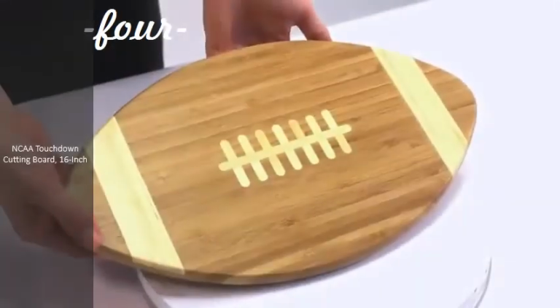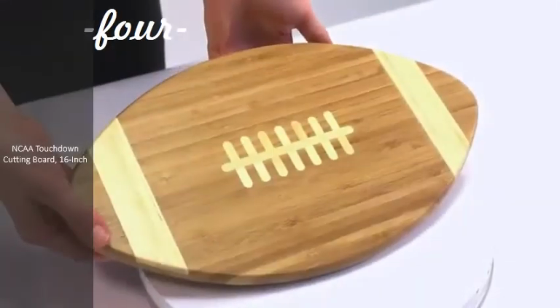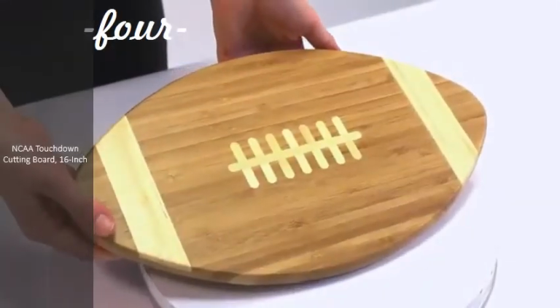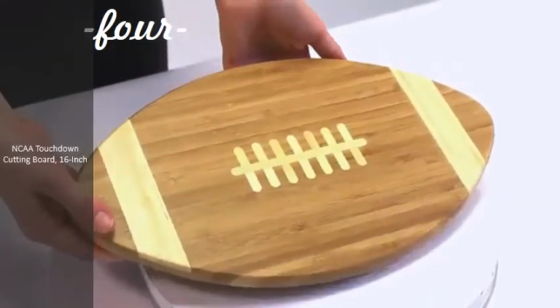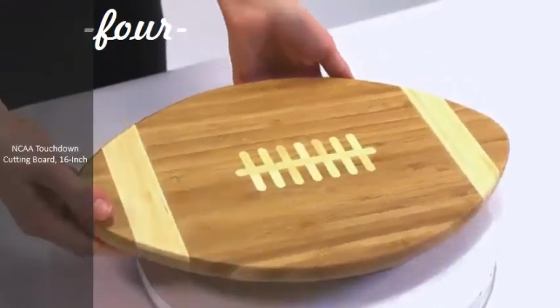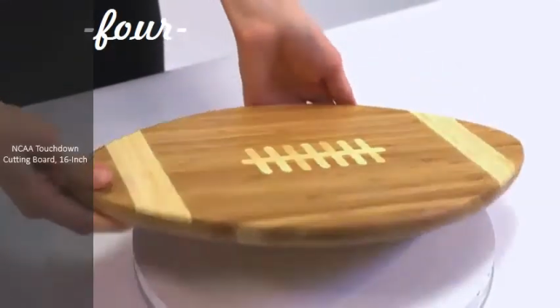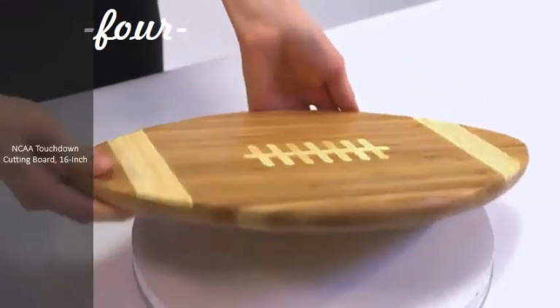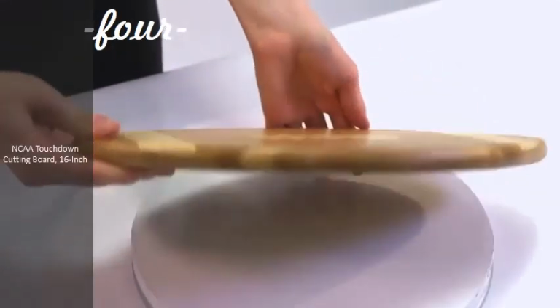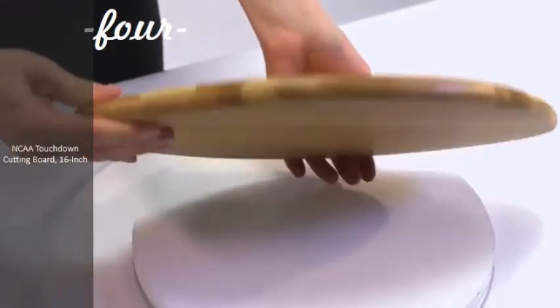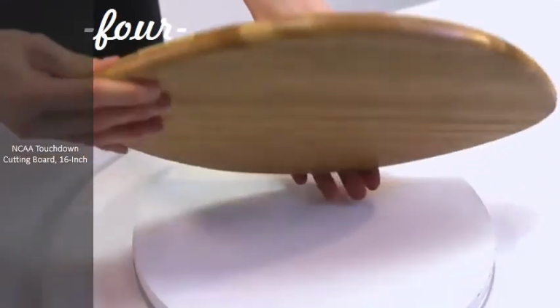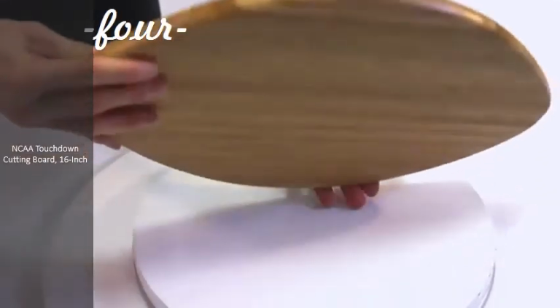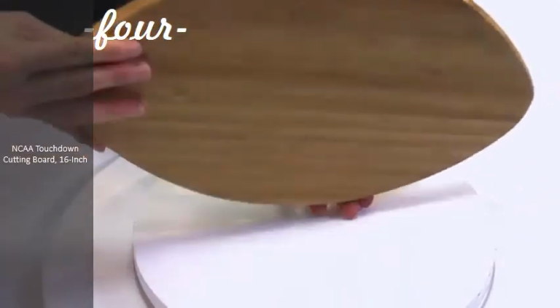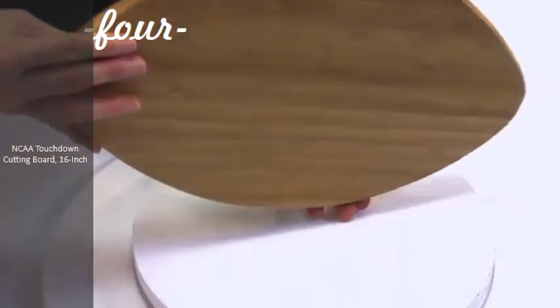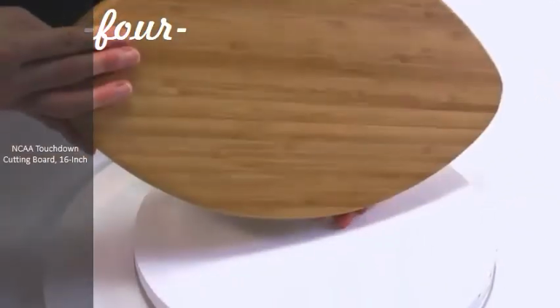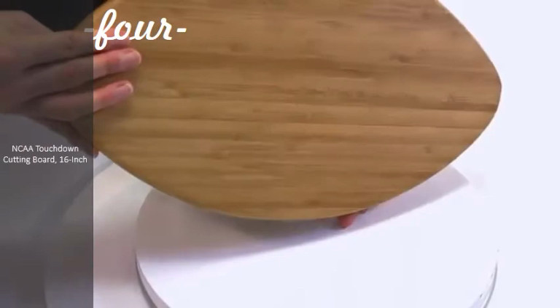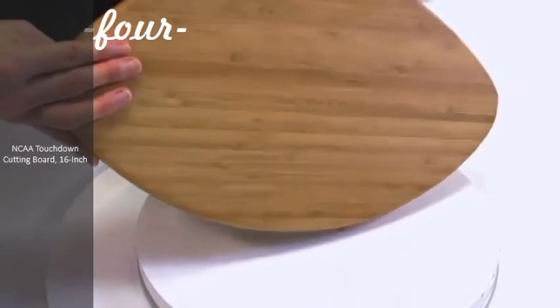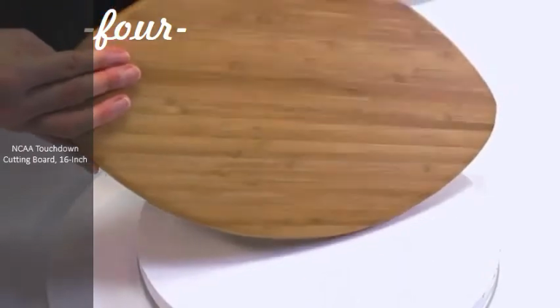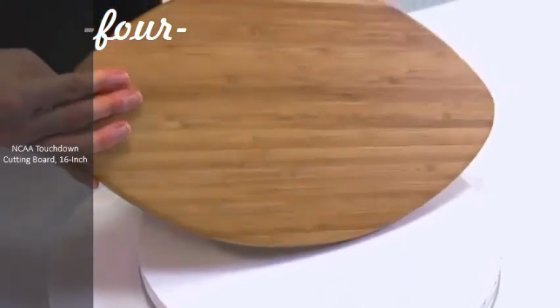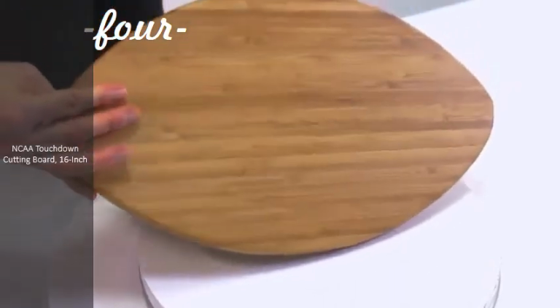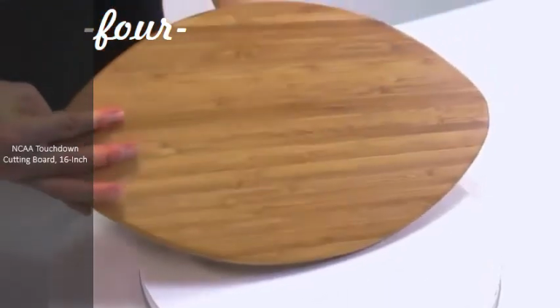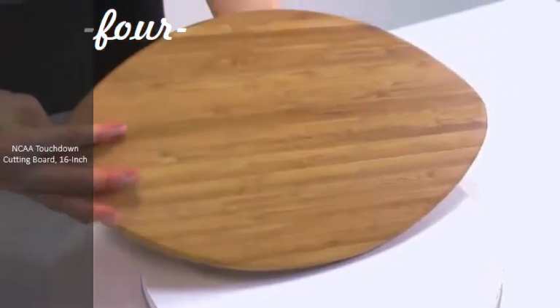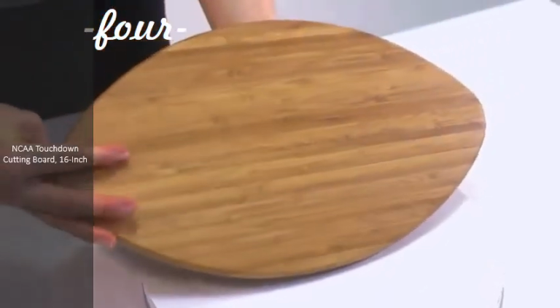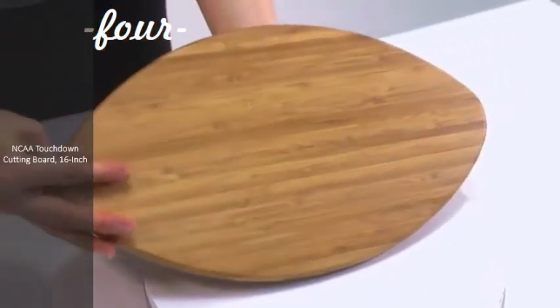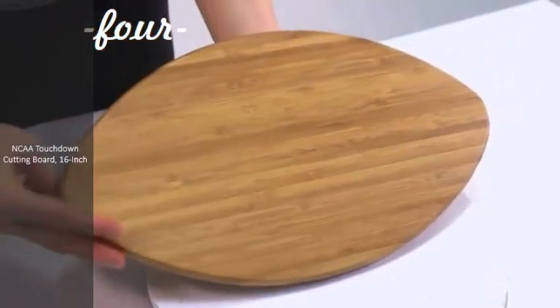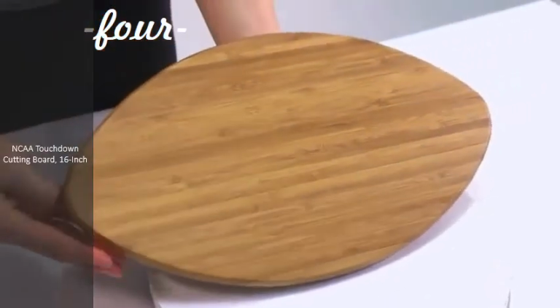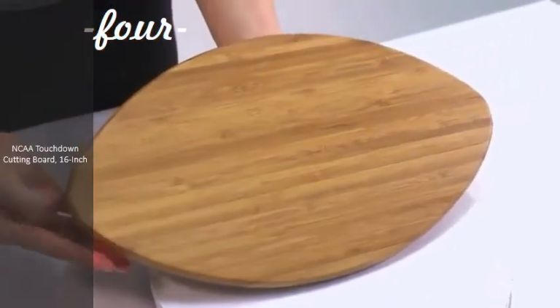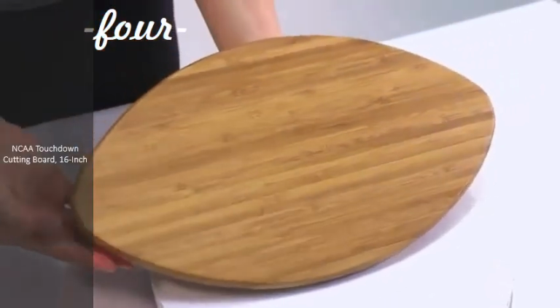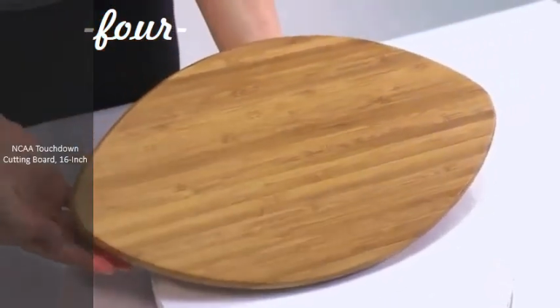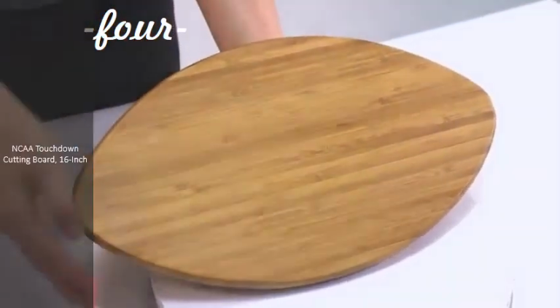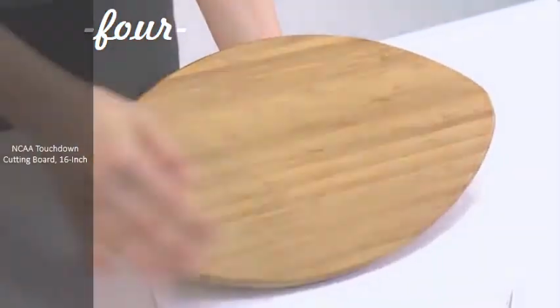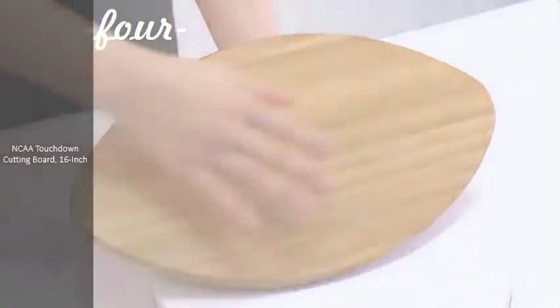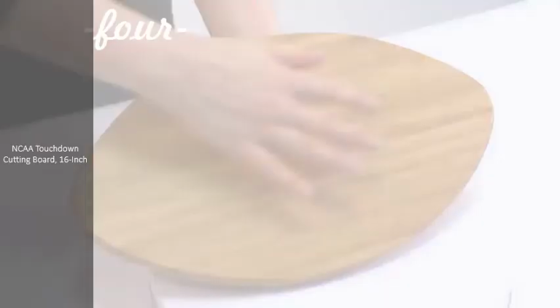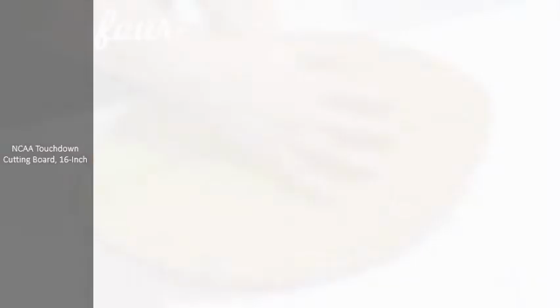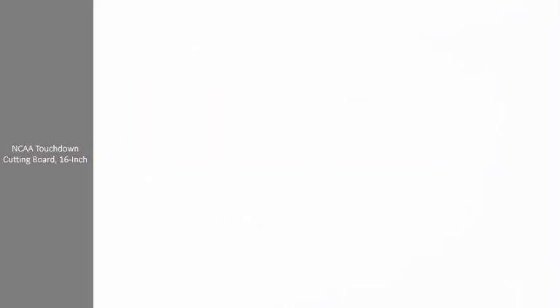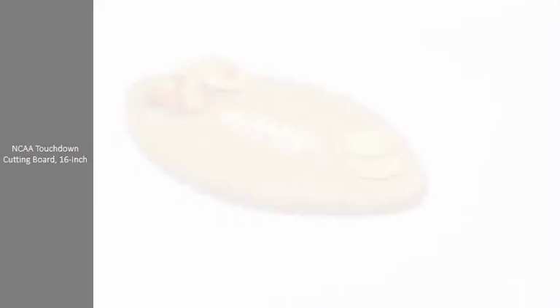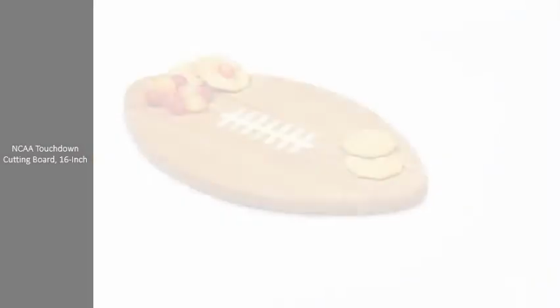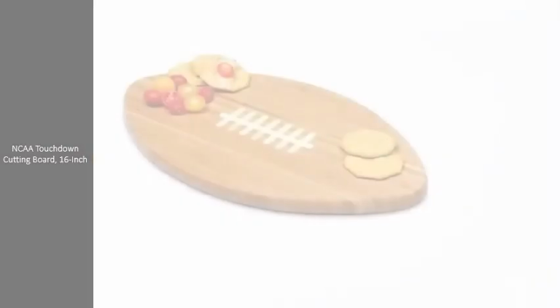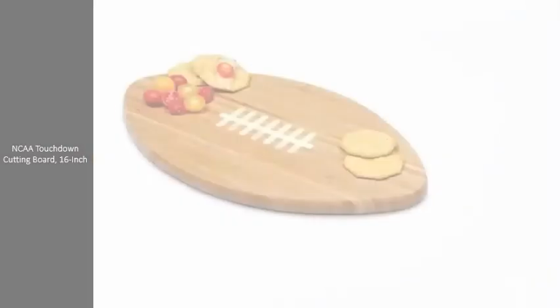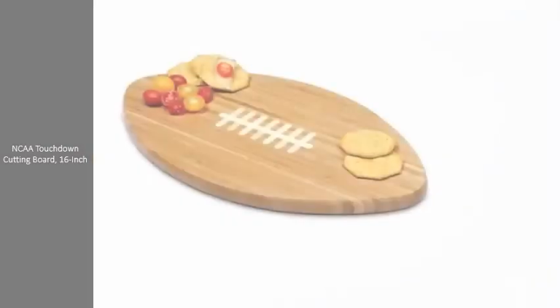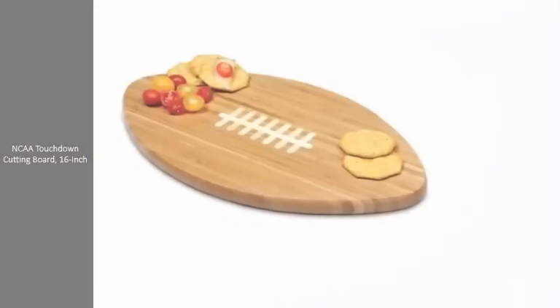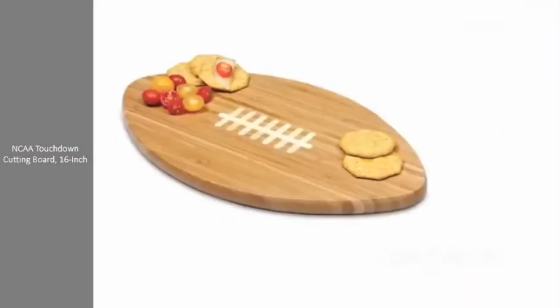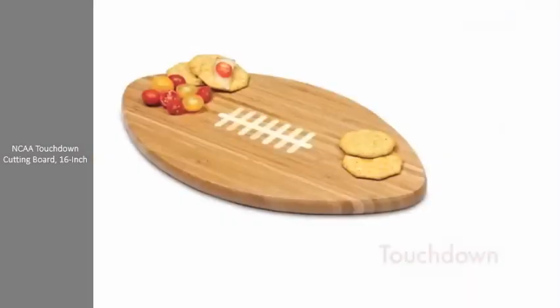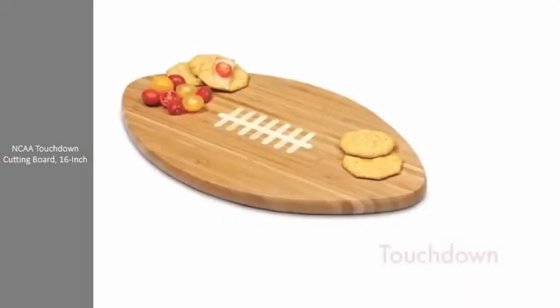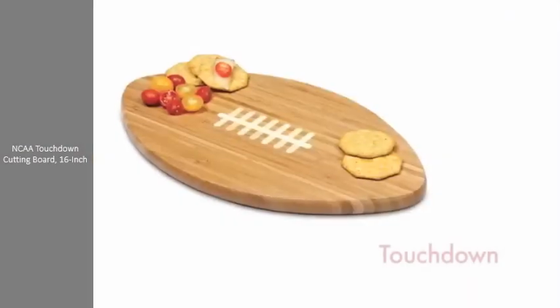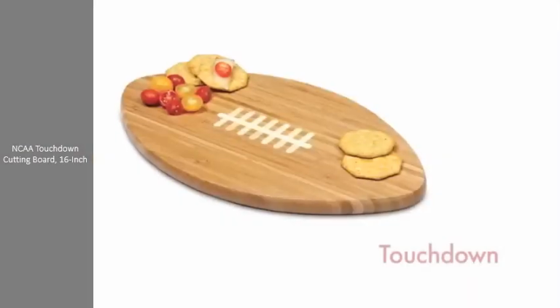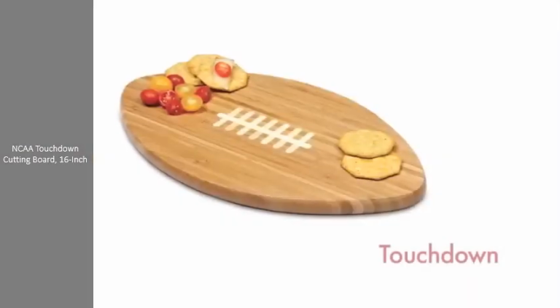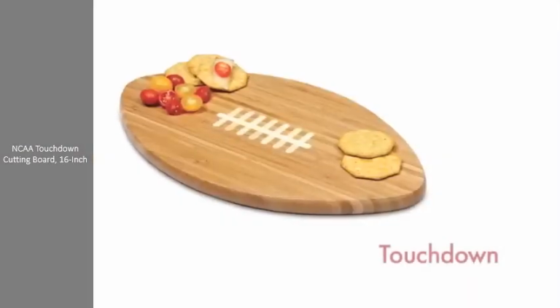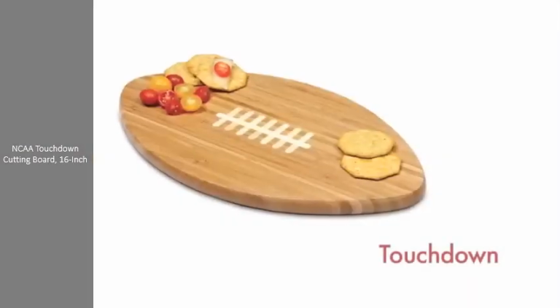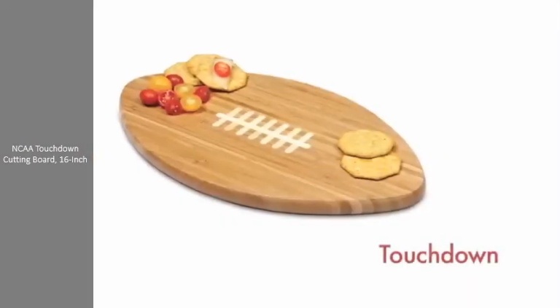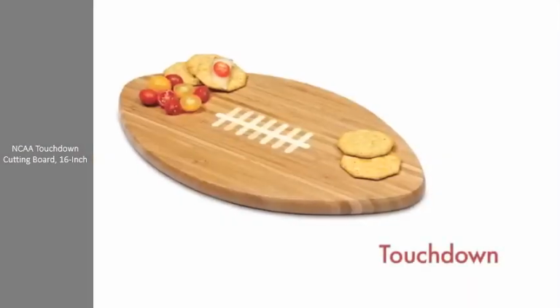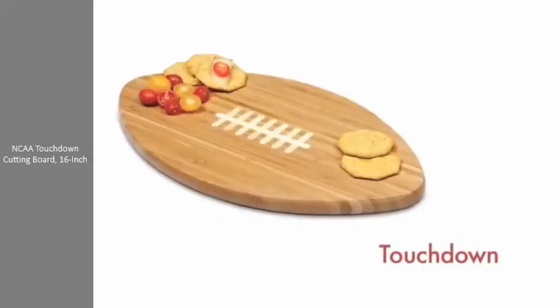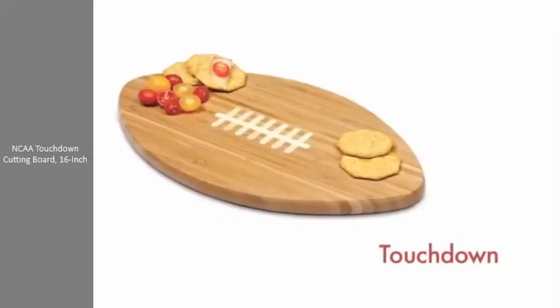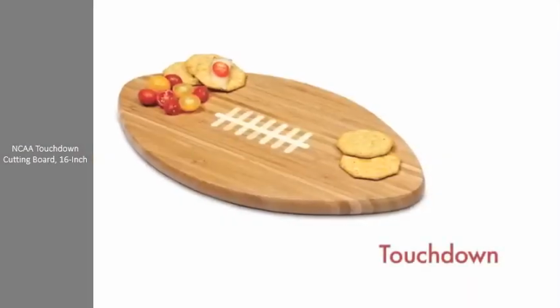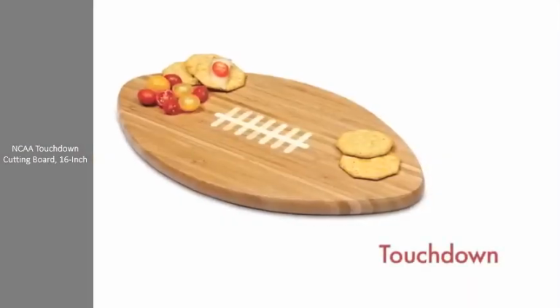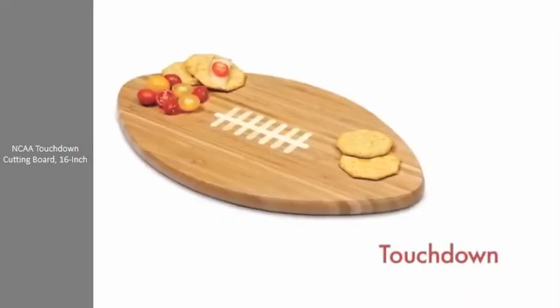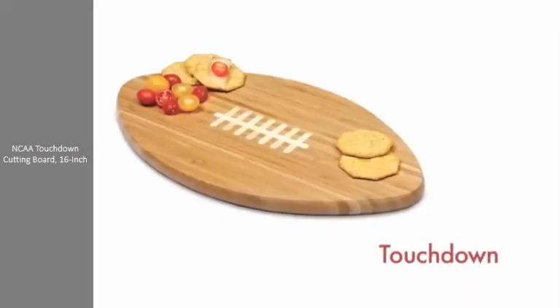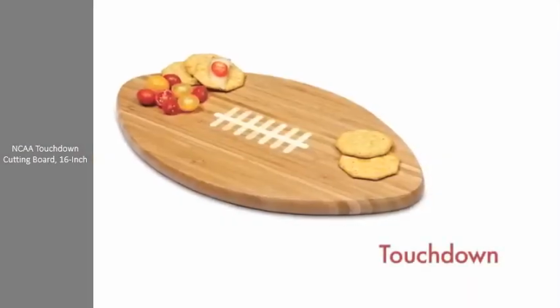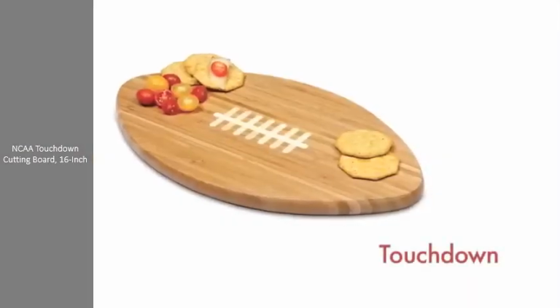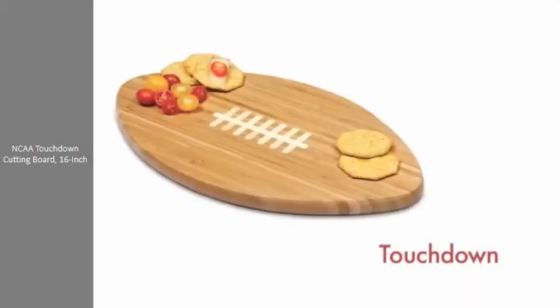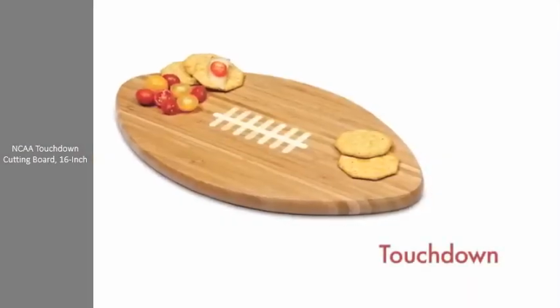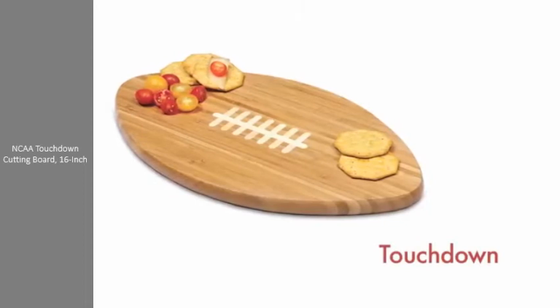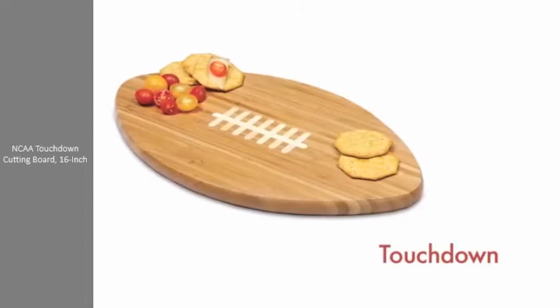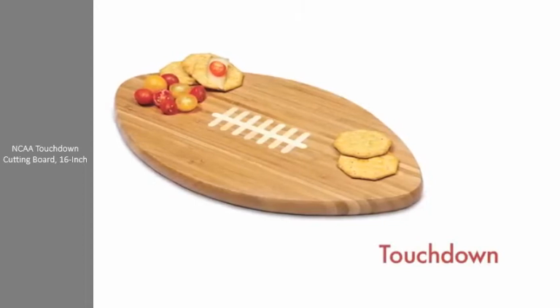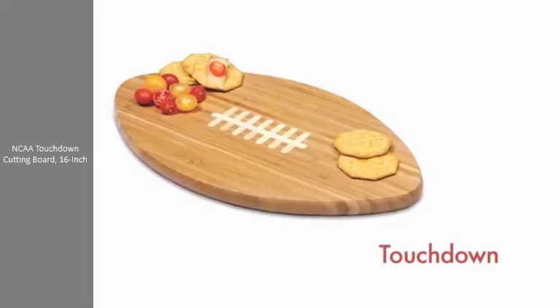Use your dual-purpose Touchdown at your next football or tailgate party. Officially licensed NFL and collegiate team logos are also available.